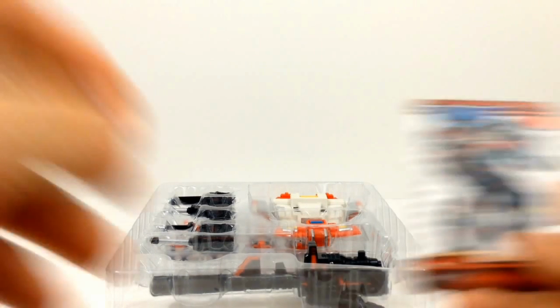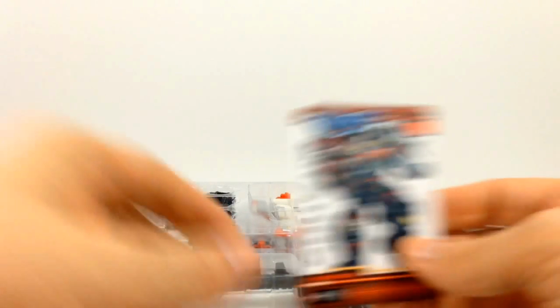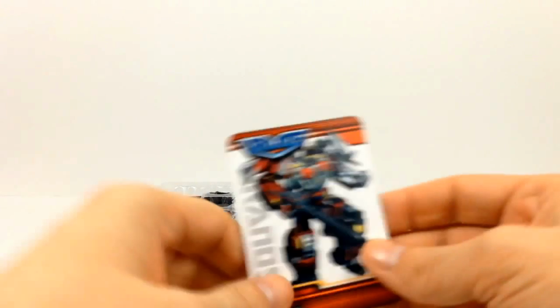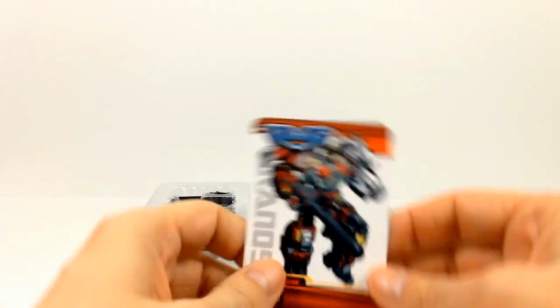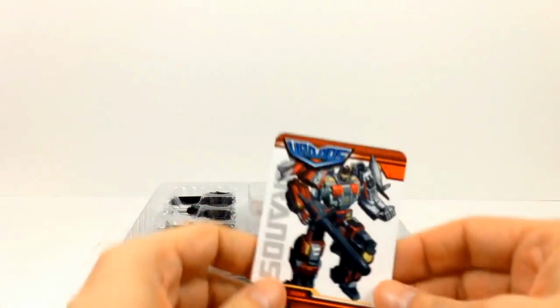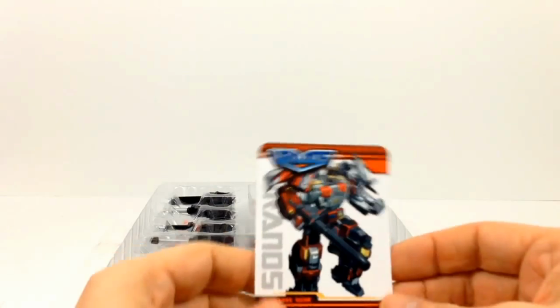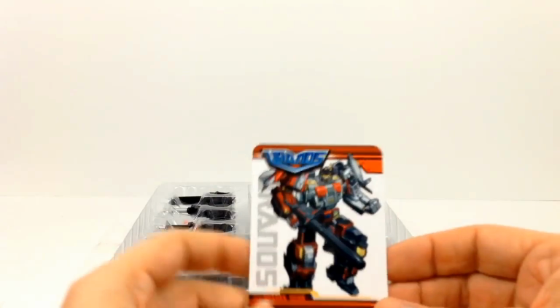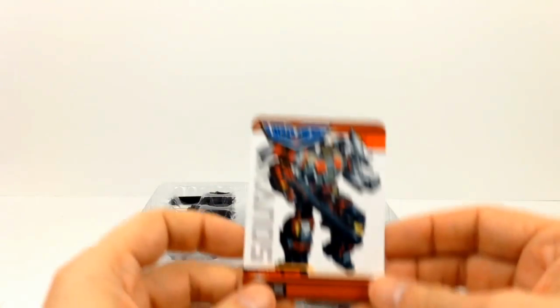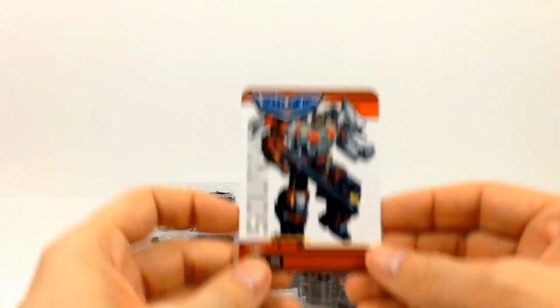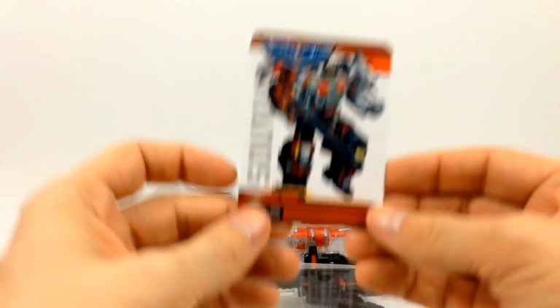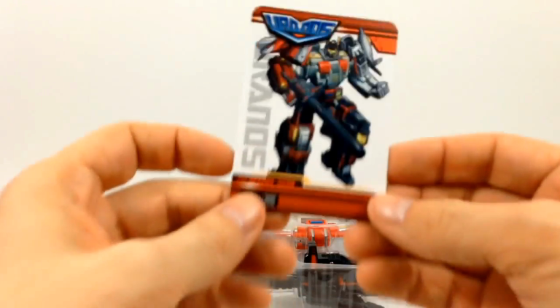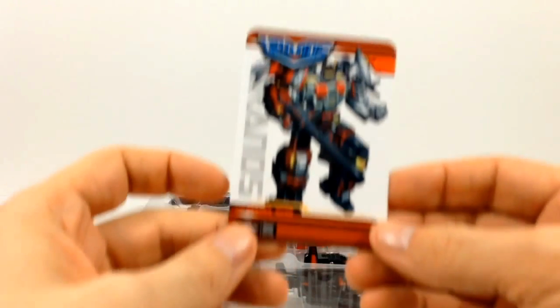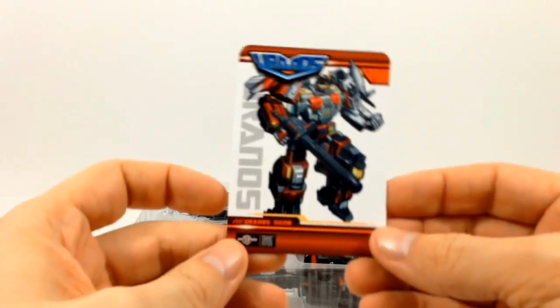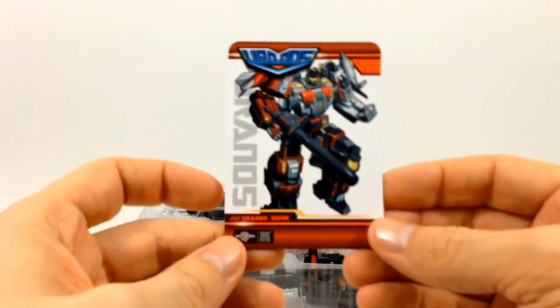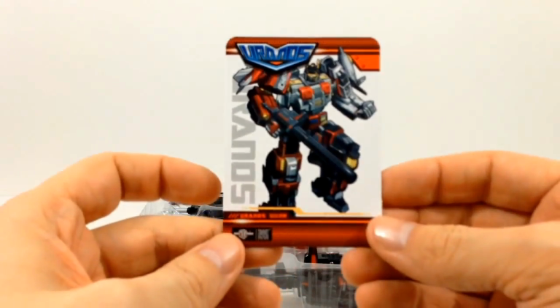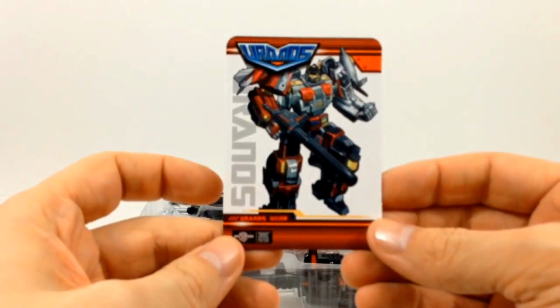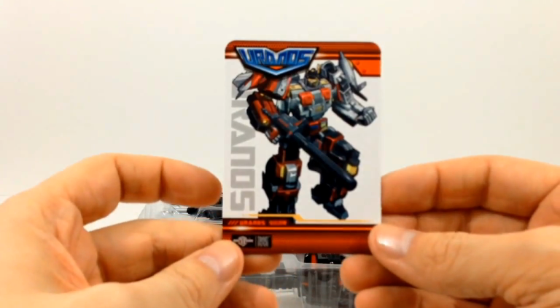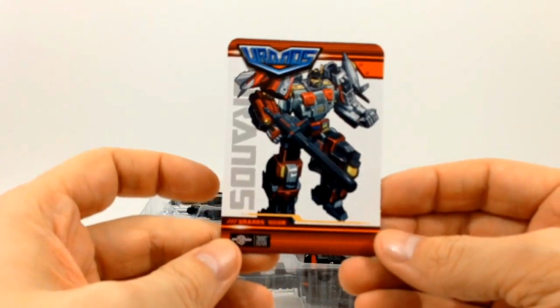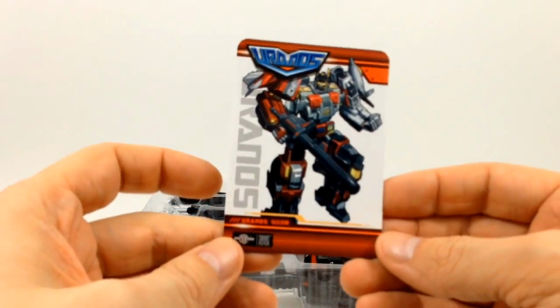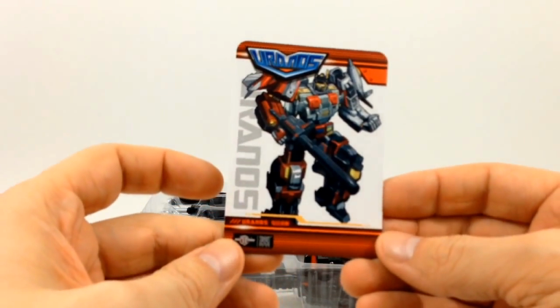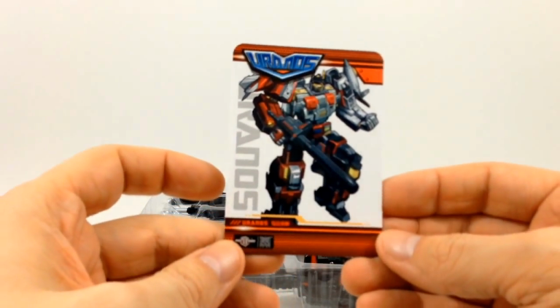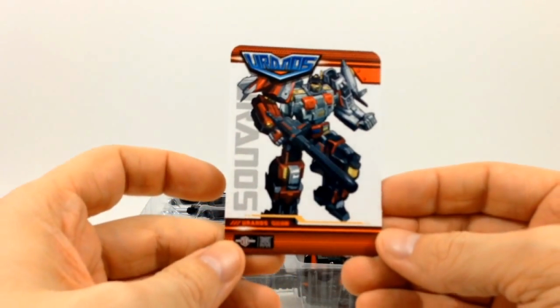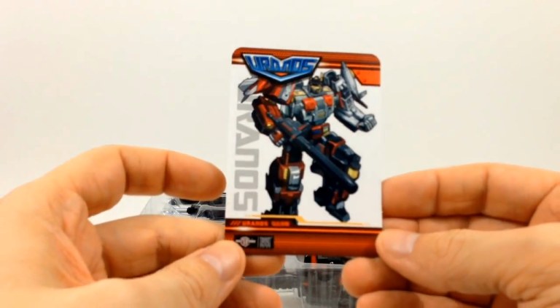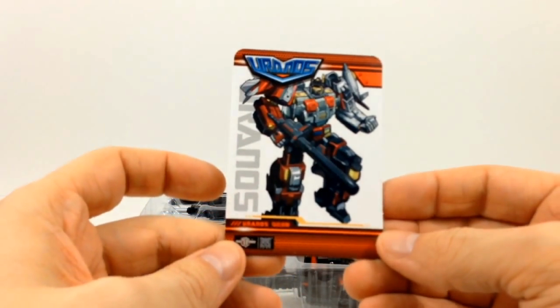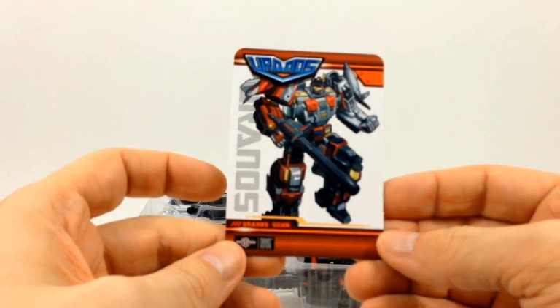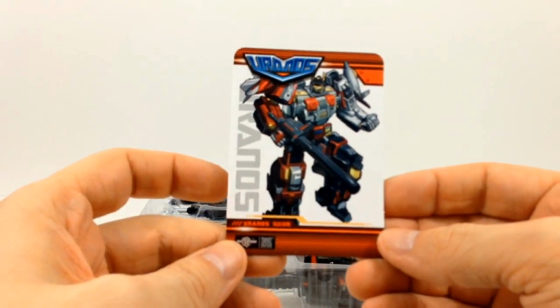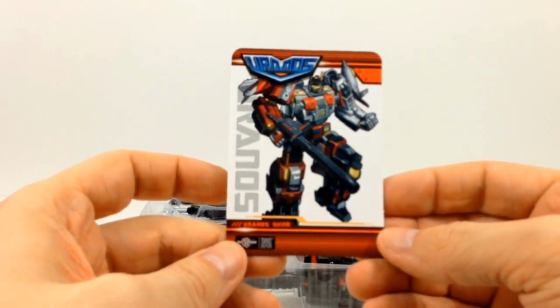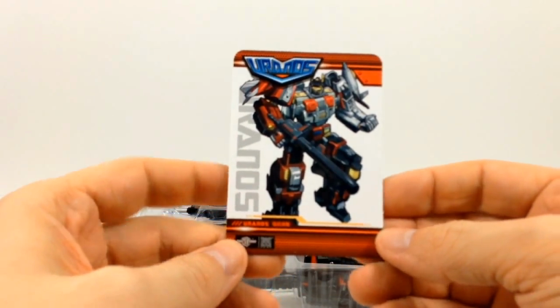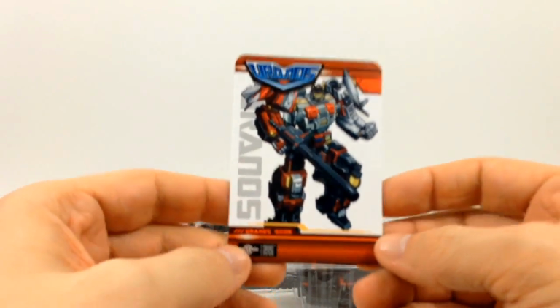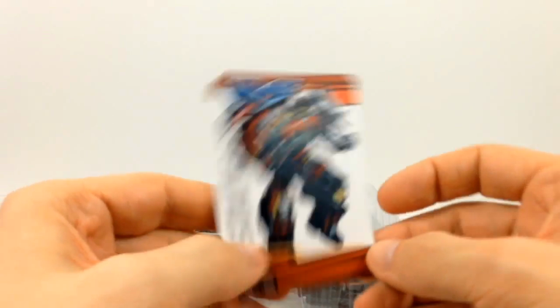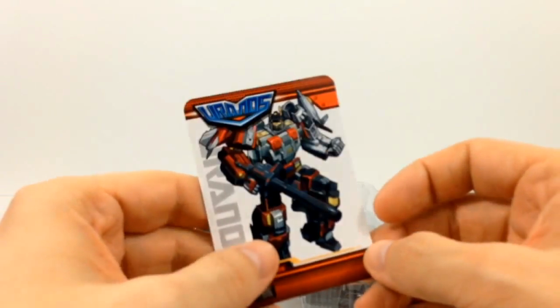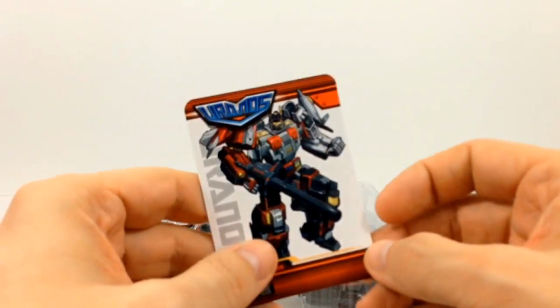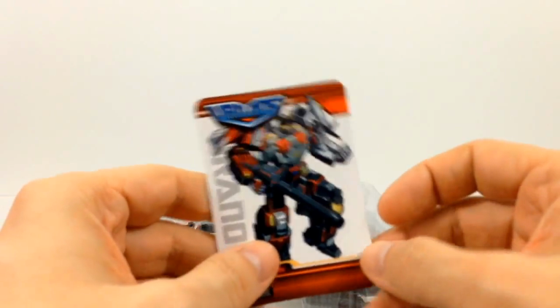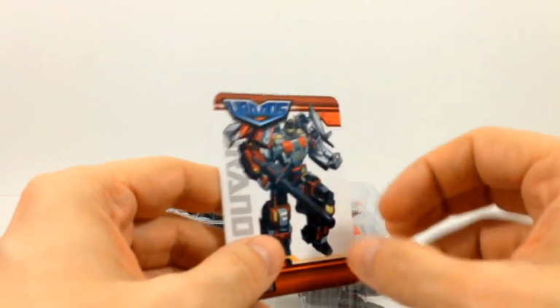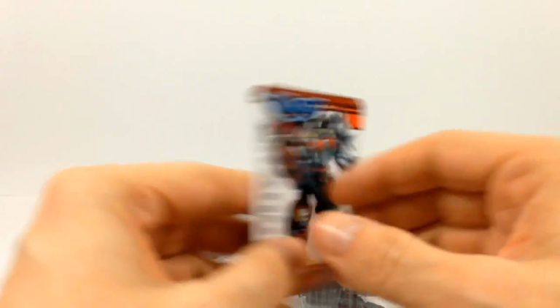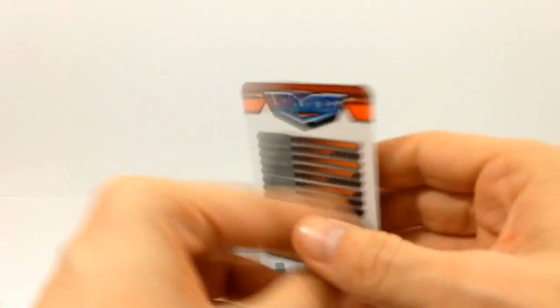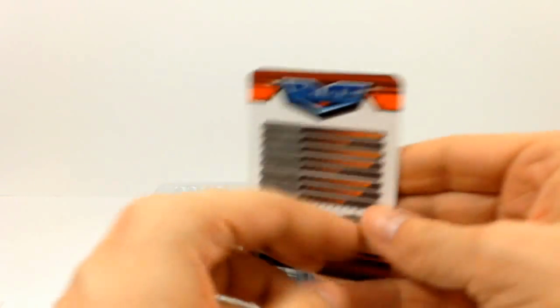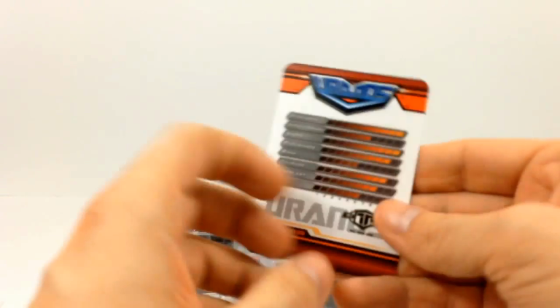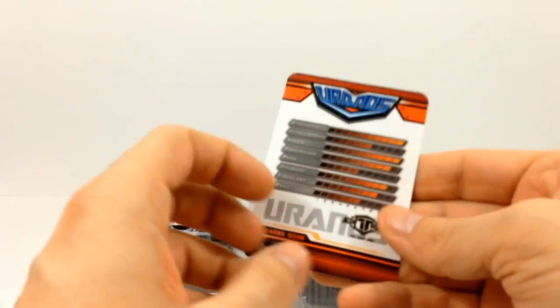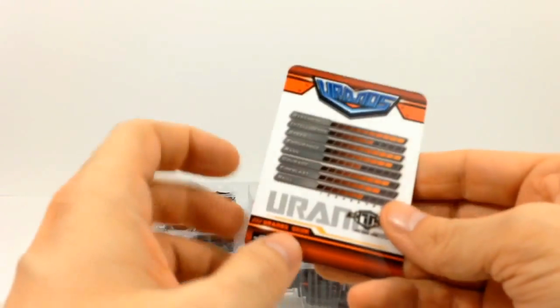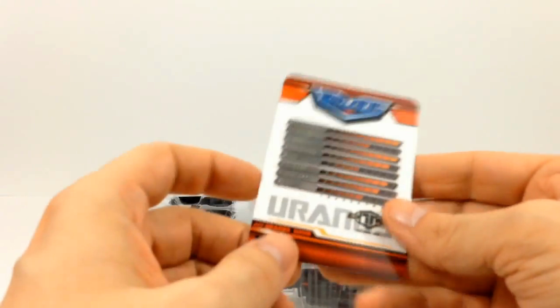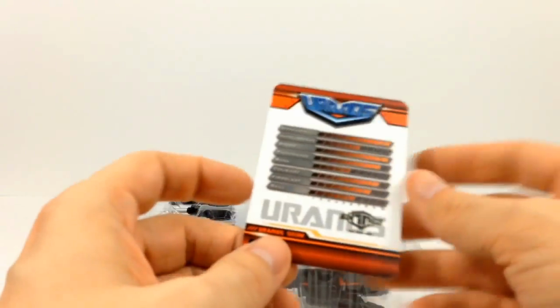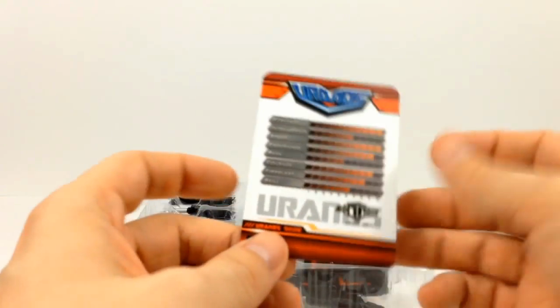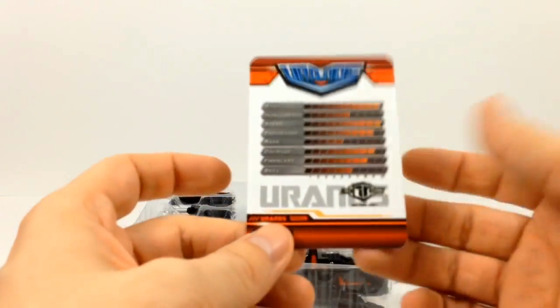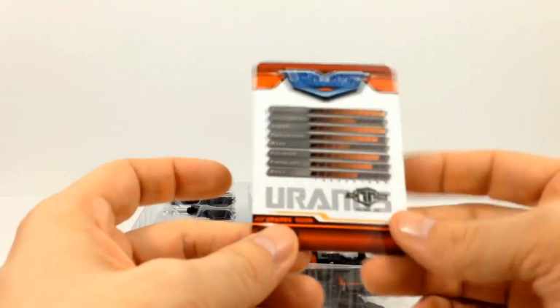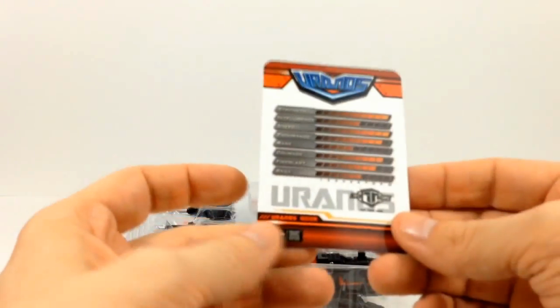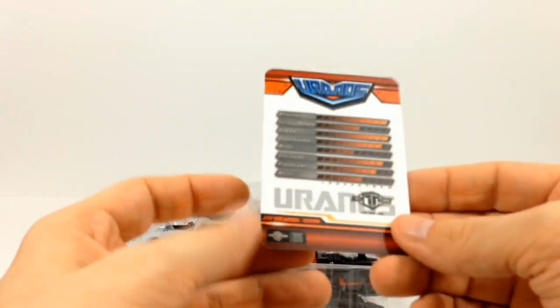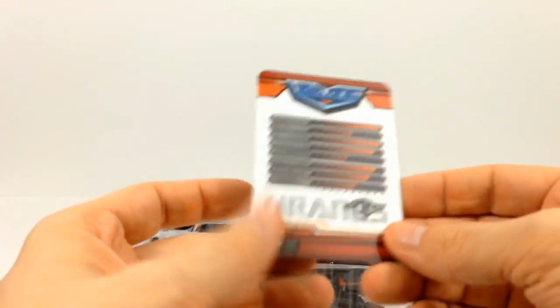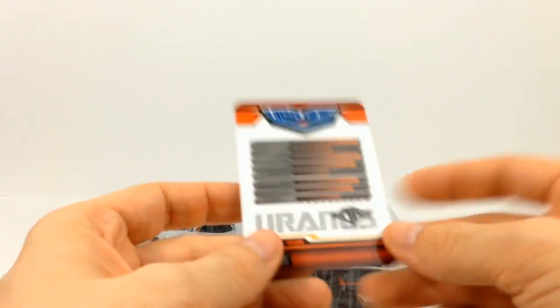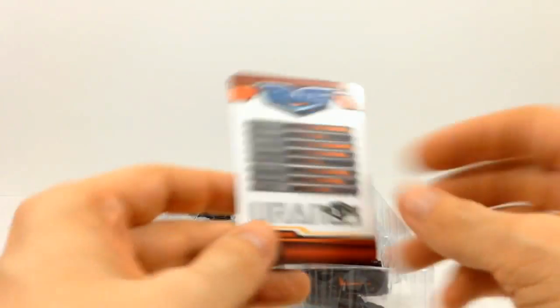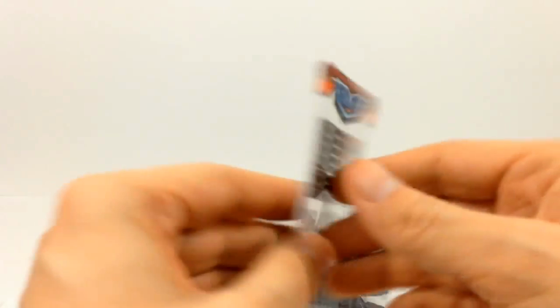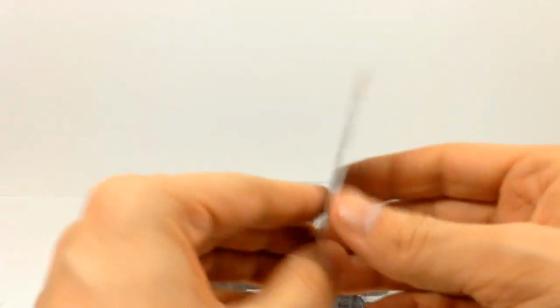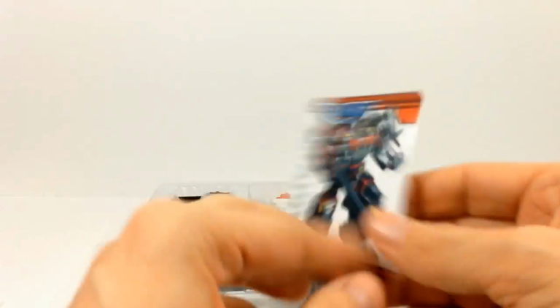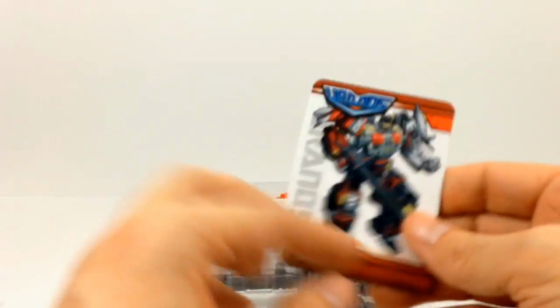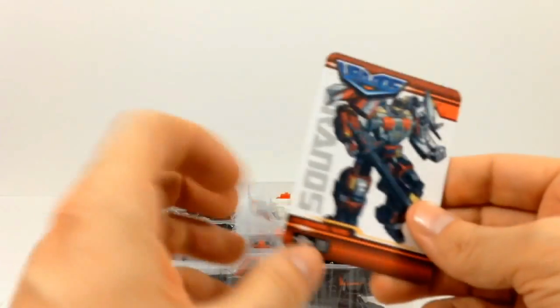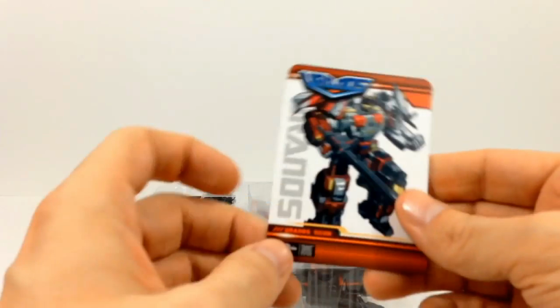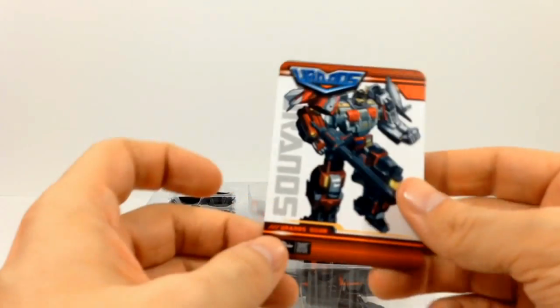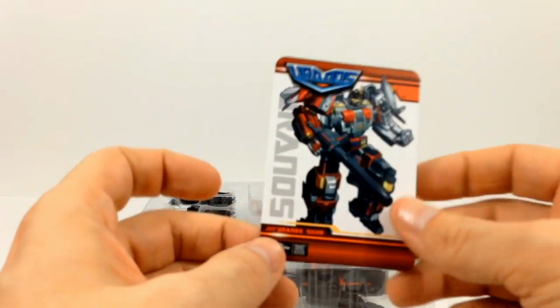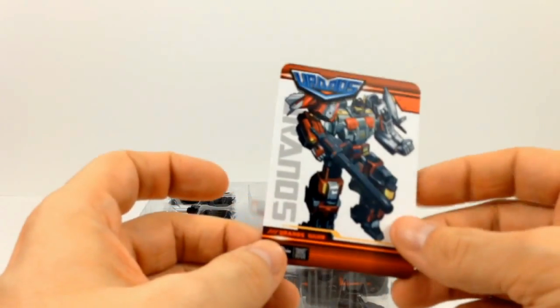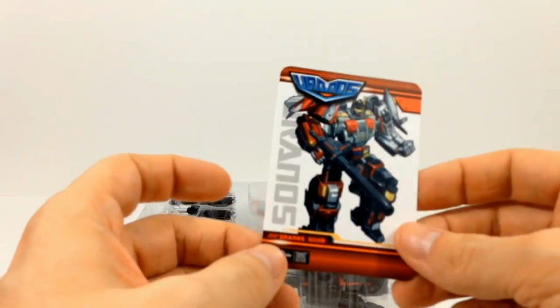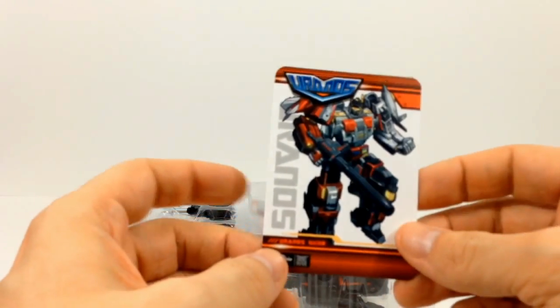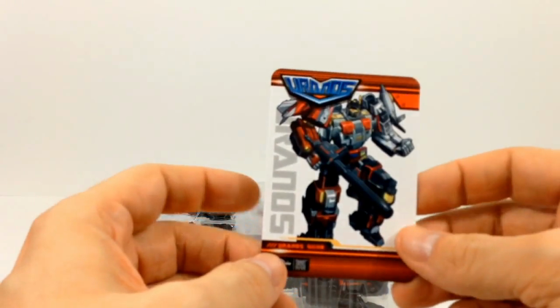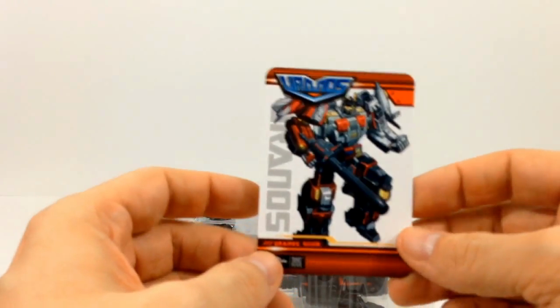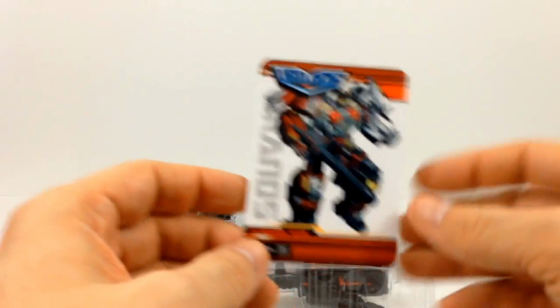He also comes with his TechSpec bio card, which has no bio on it, so it's just a TechSpec card.